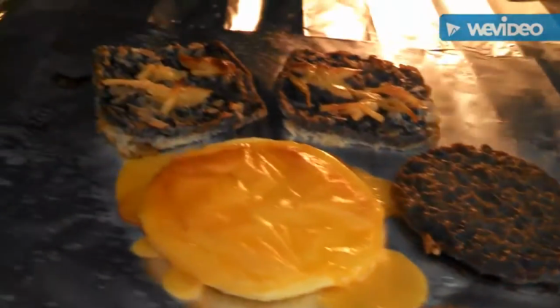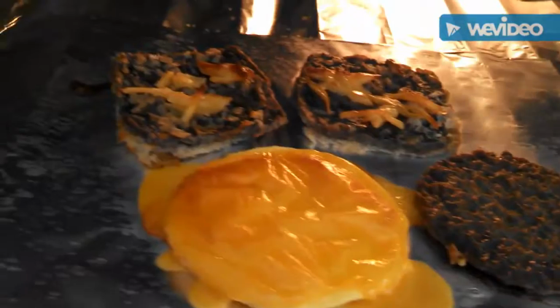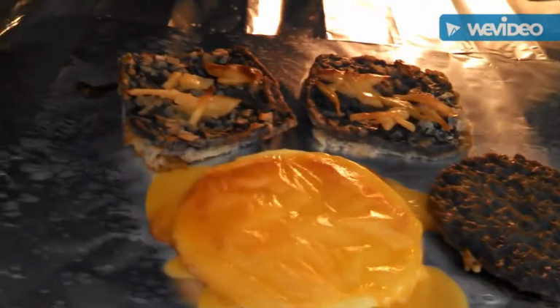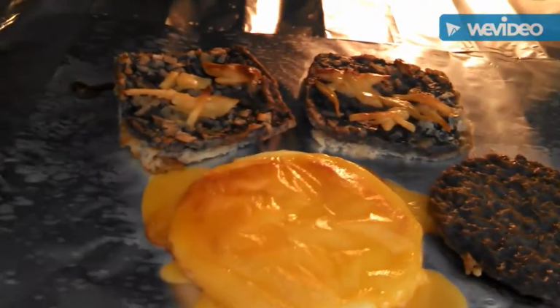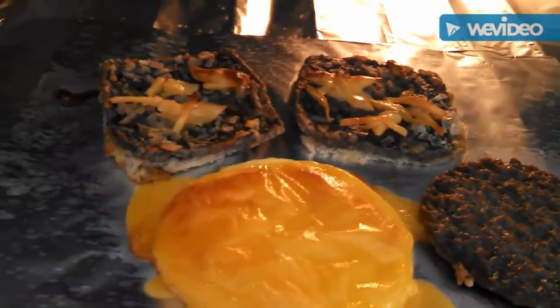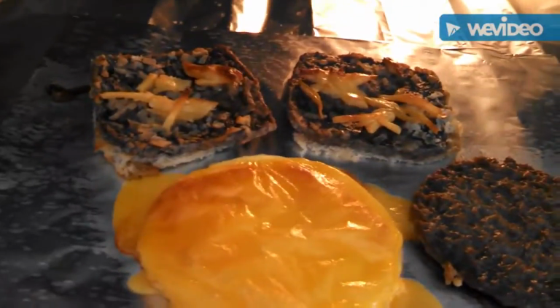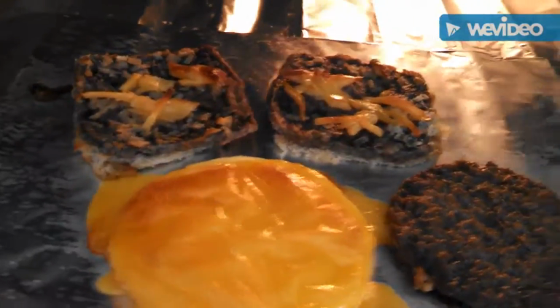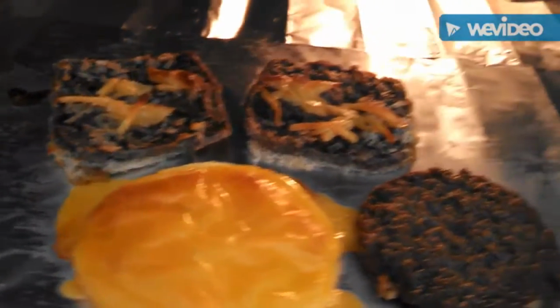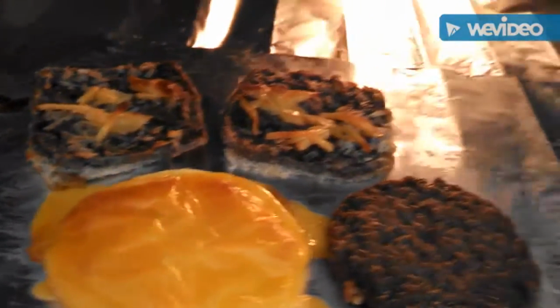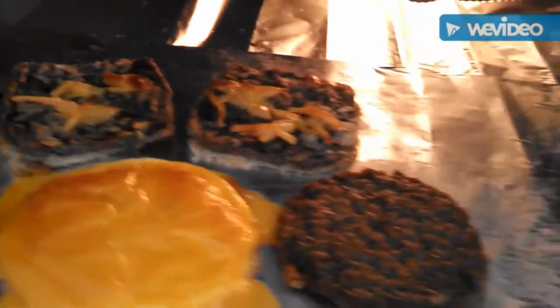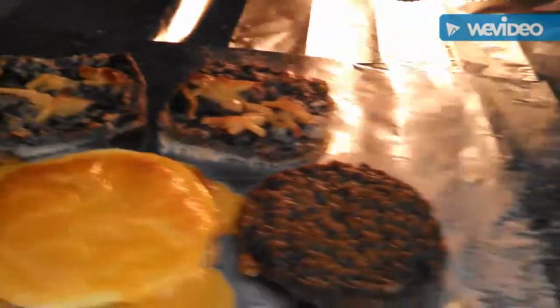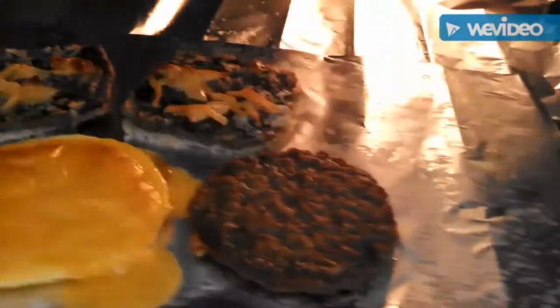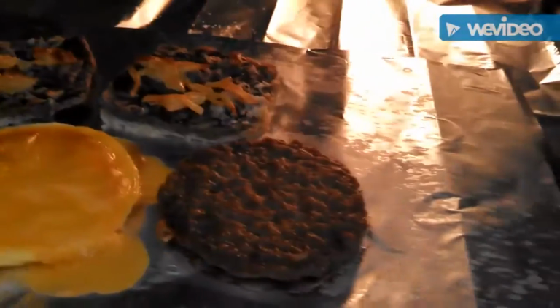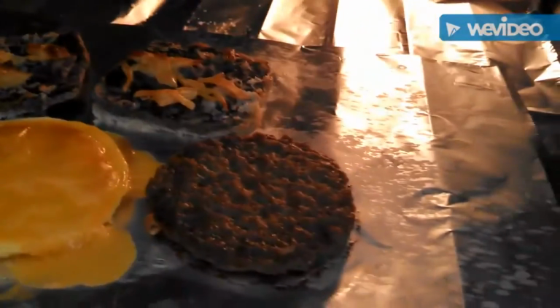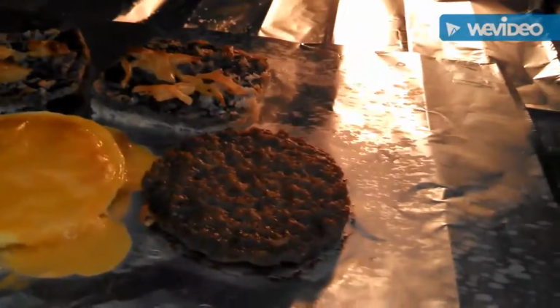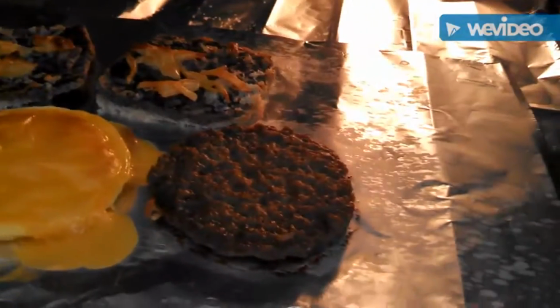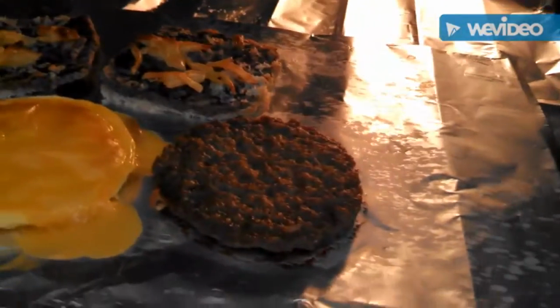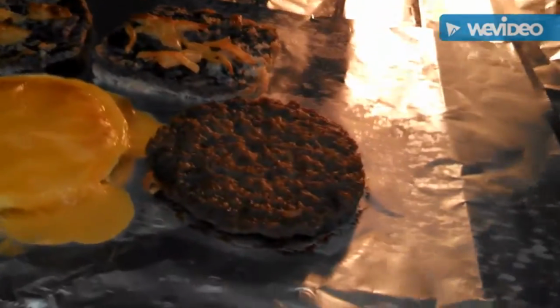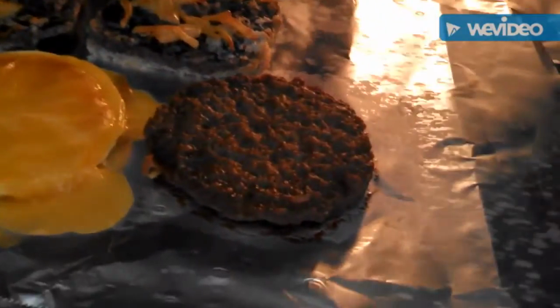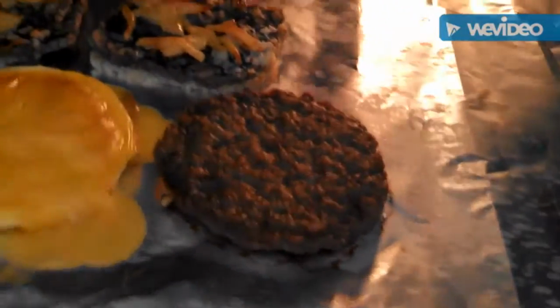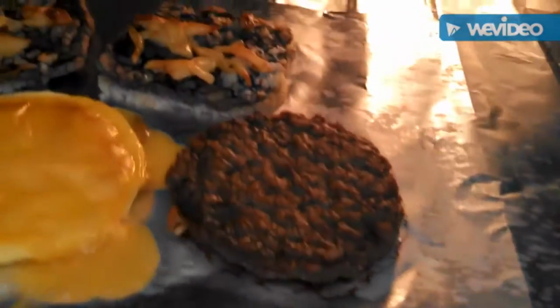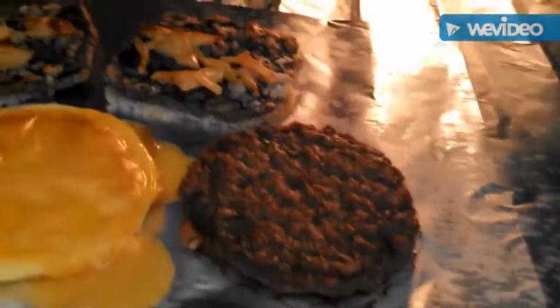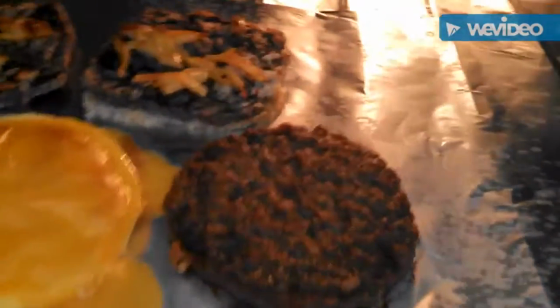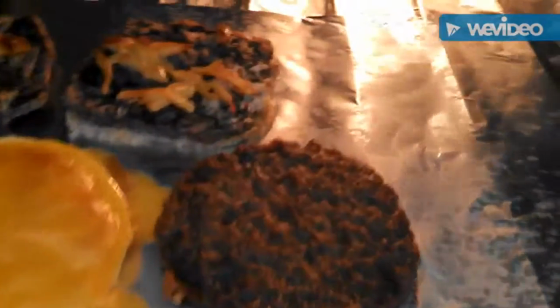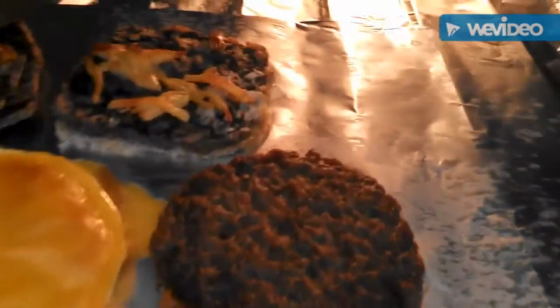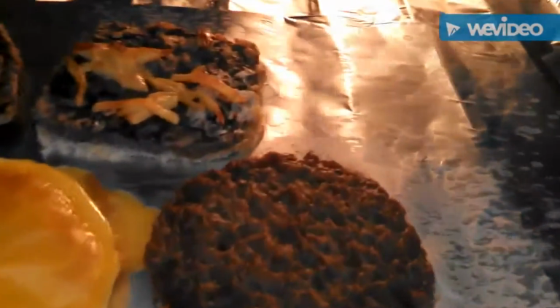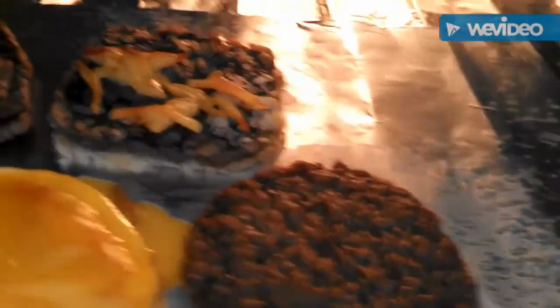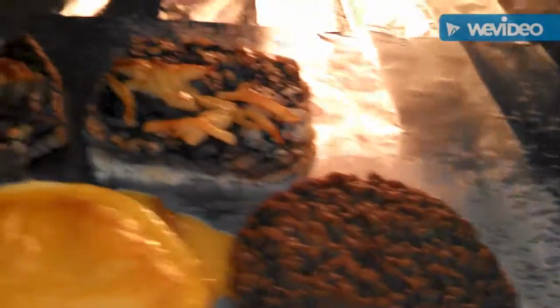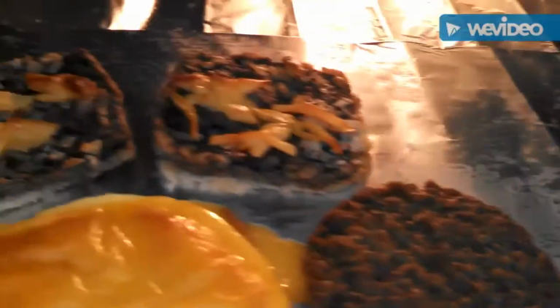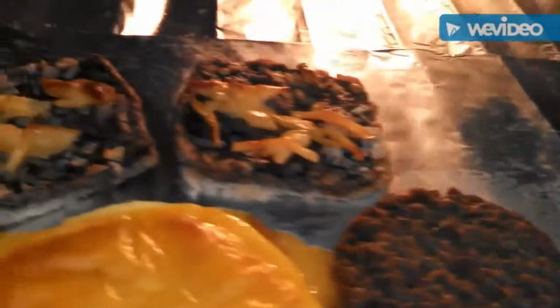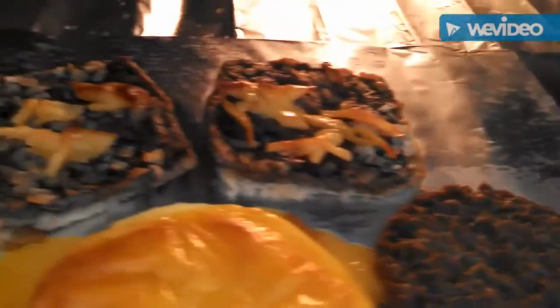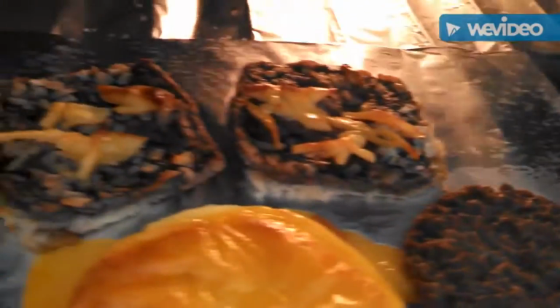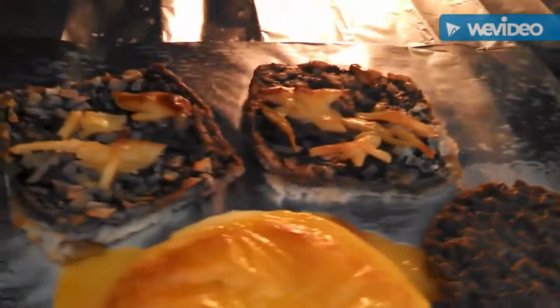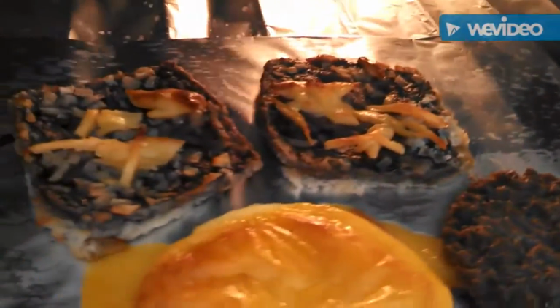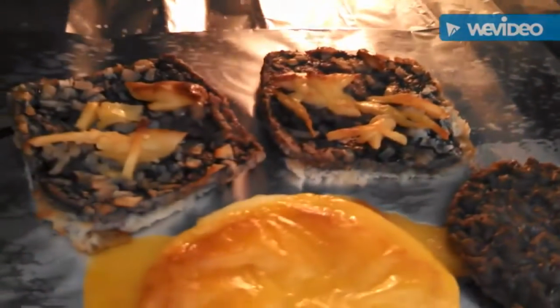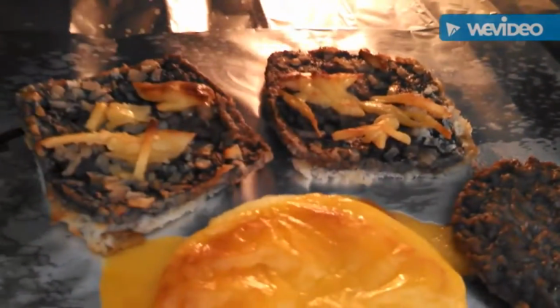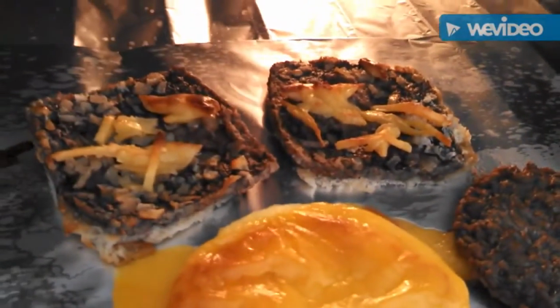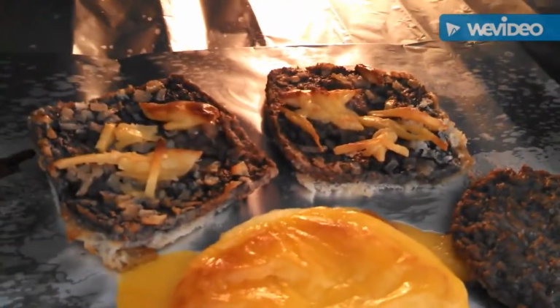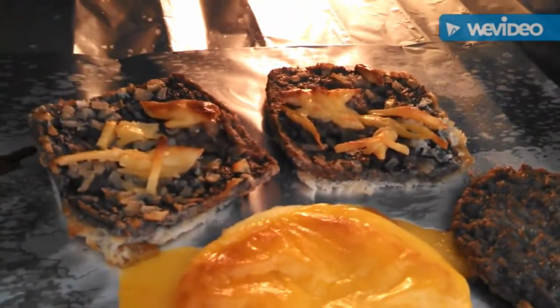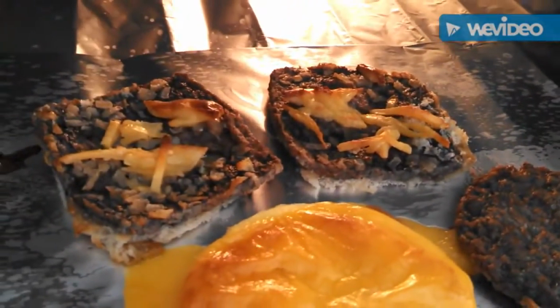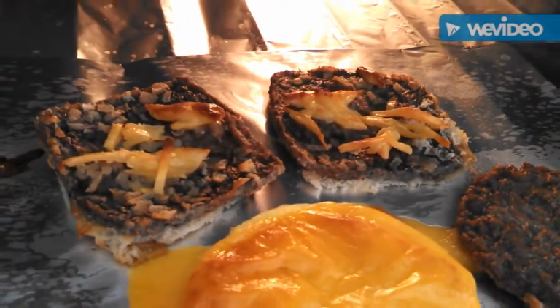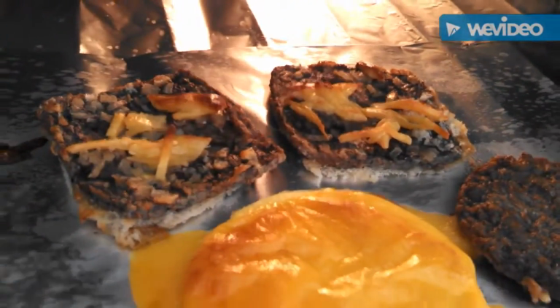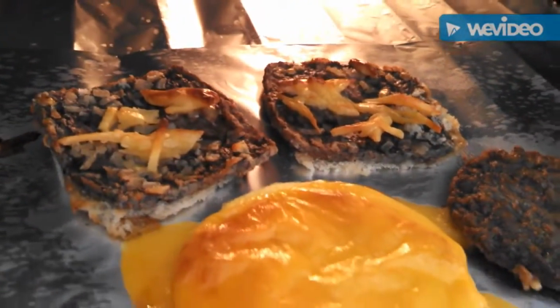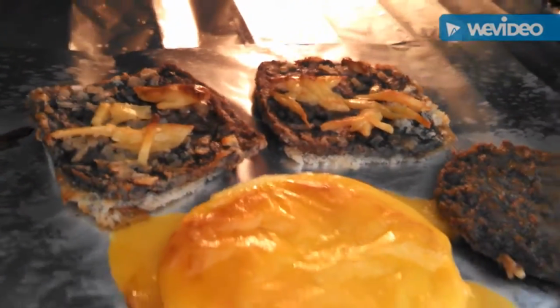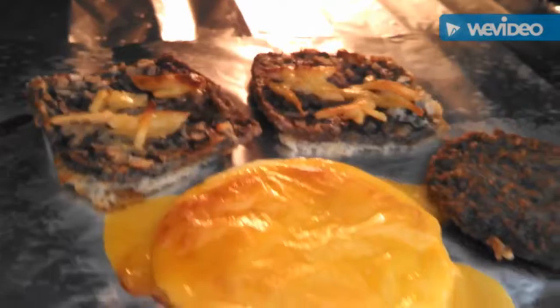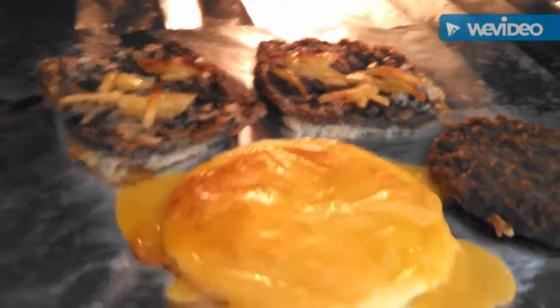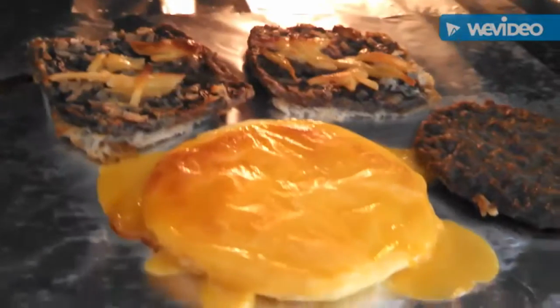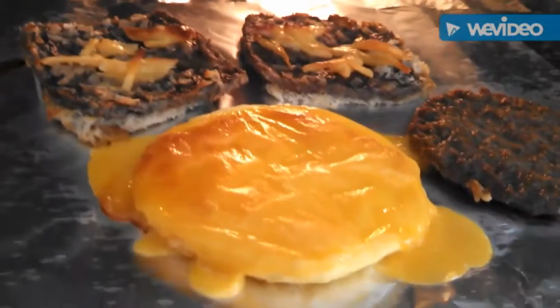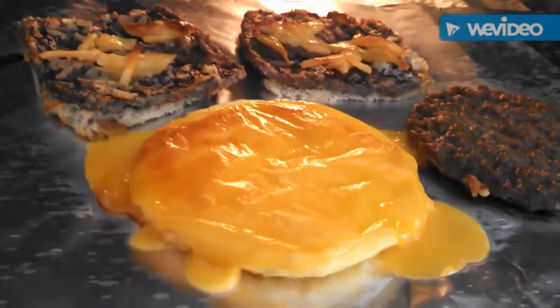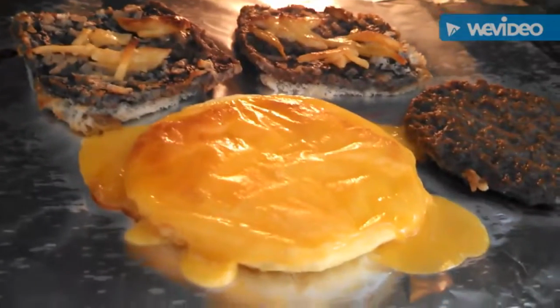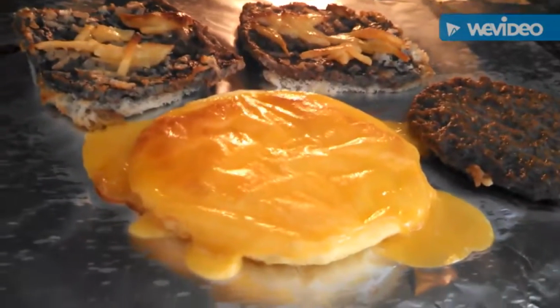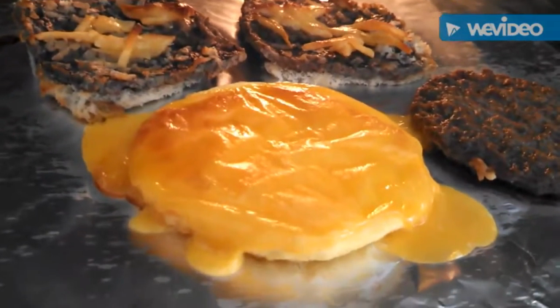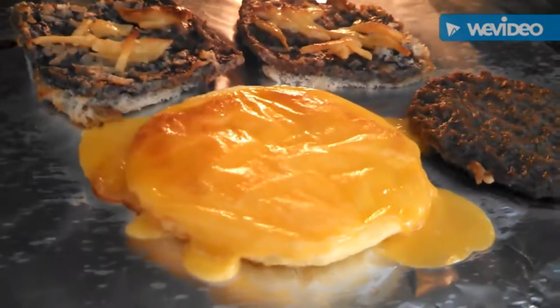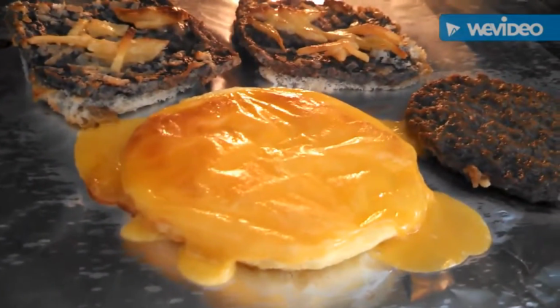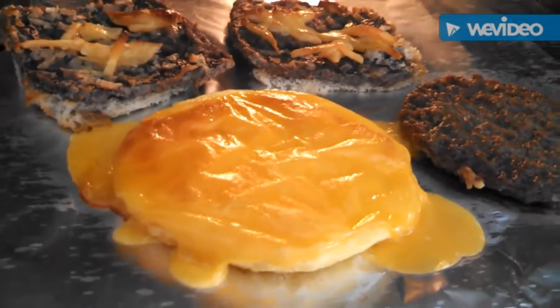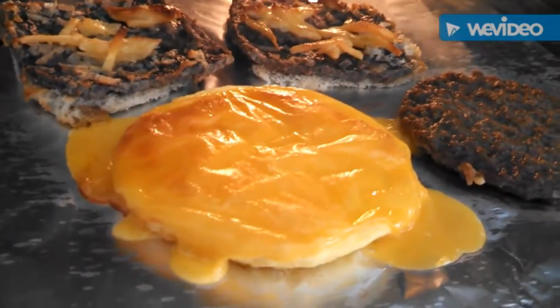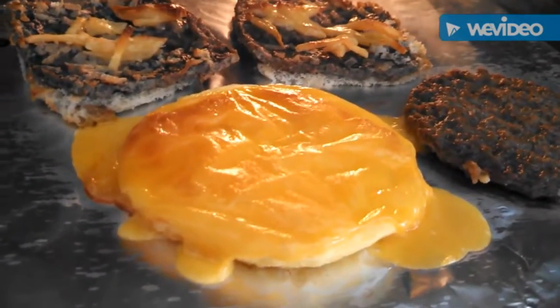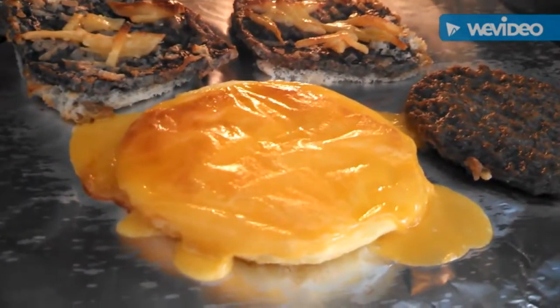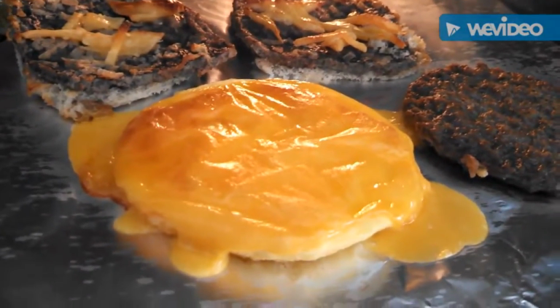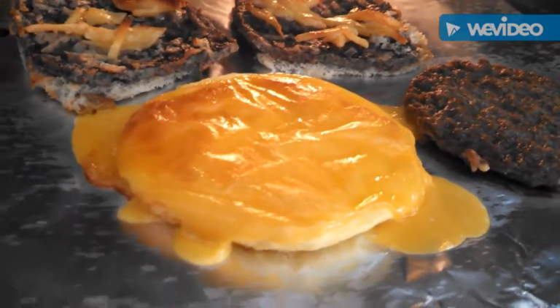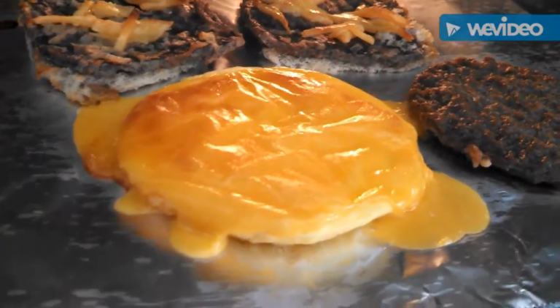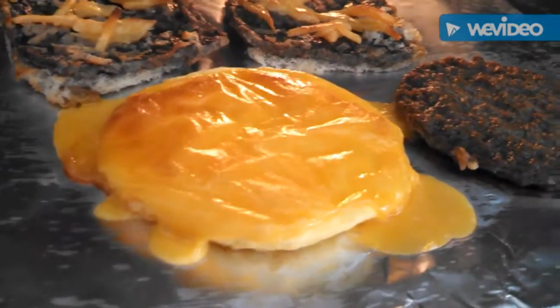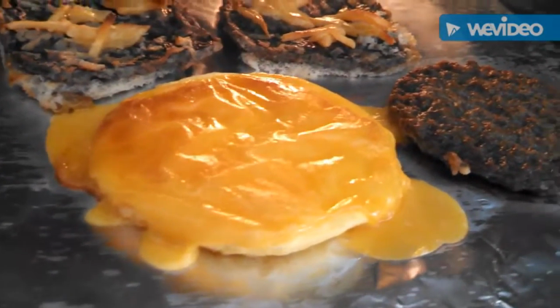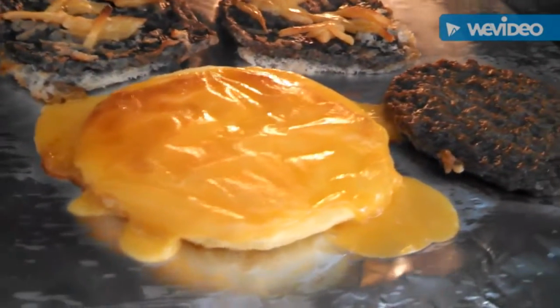Okay. So now we've got the sausage, the two beef patties, and the egg and cheese right here.